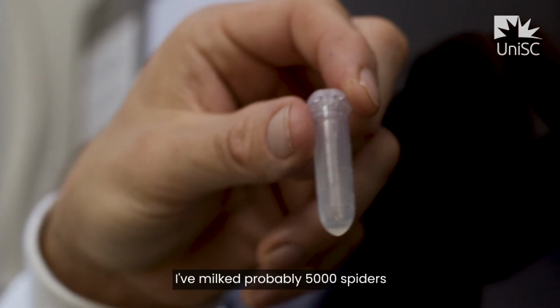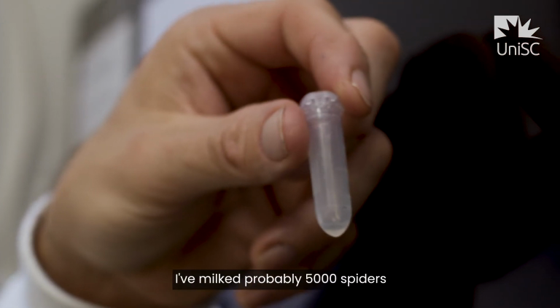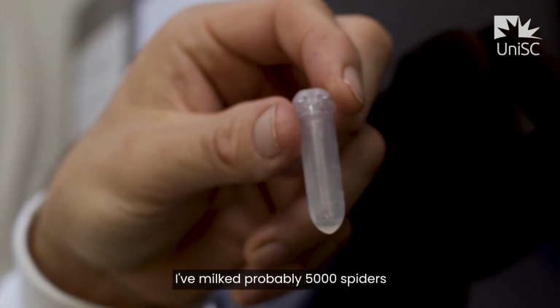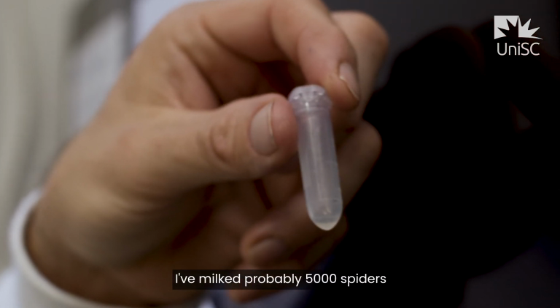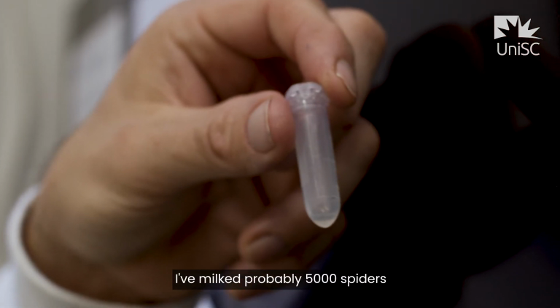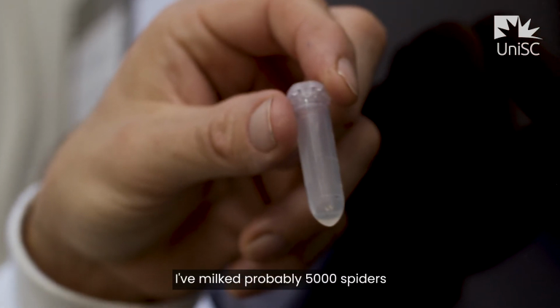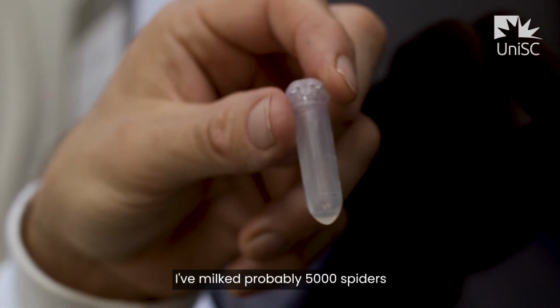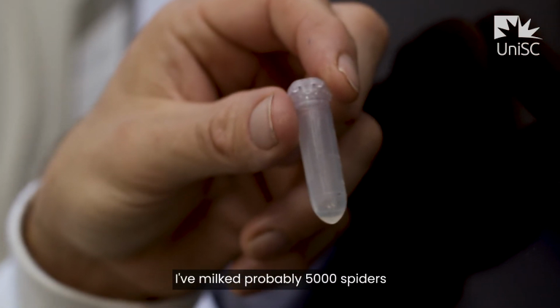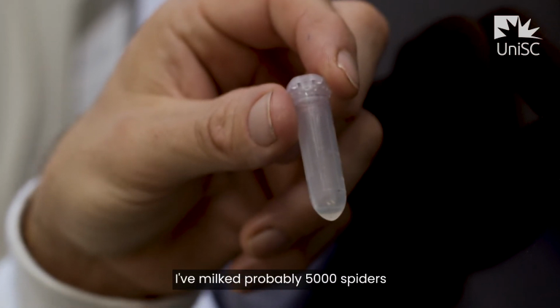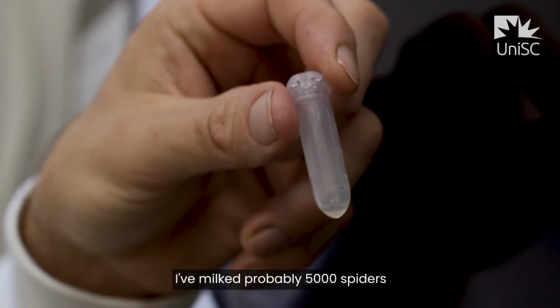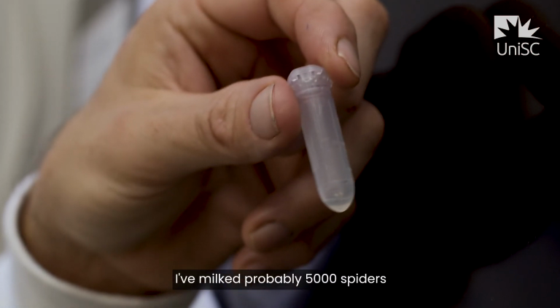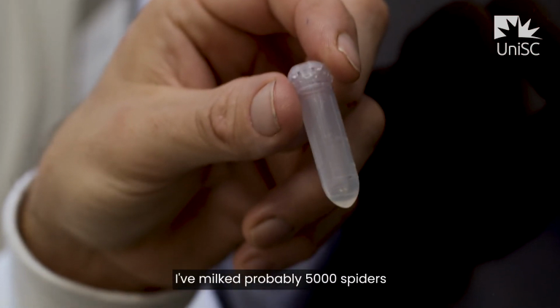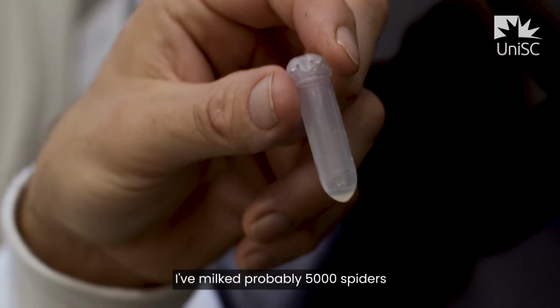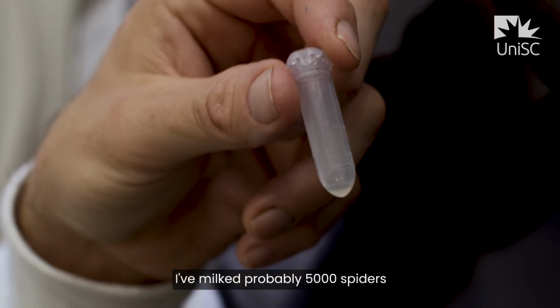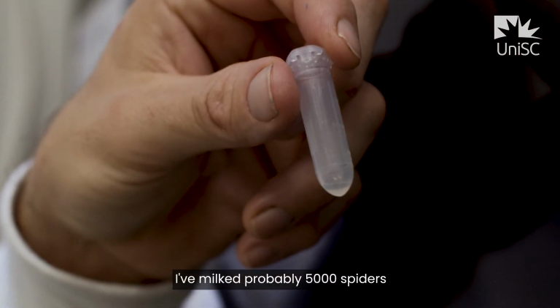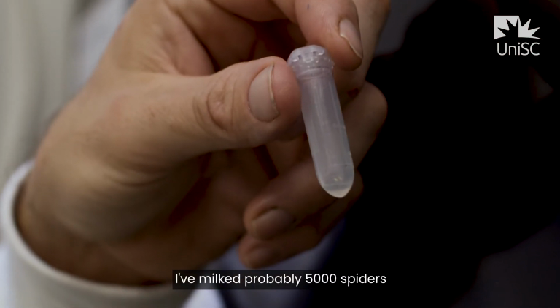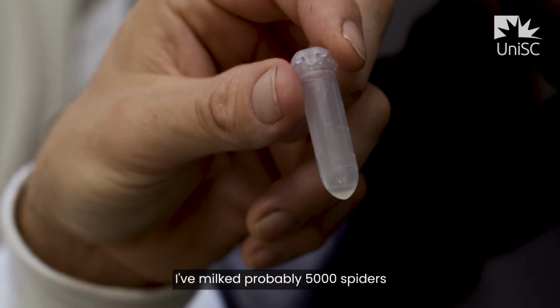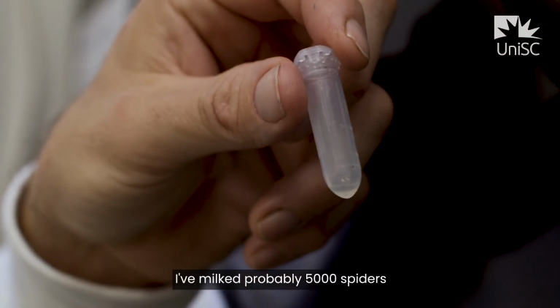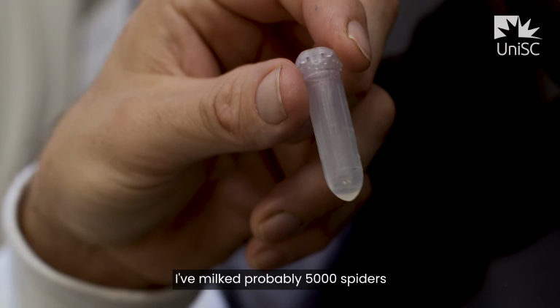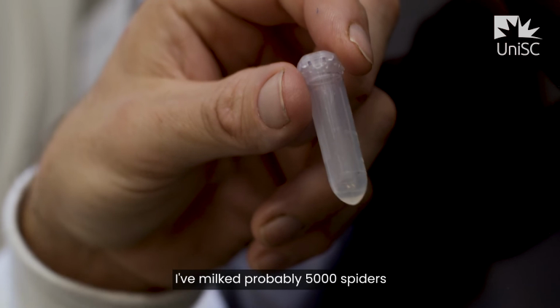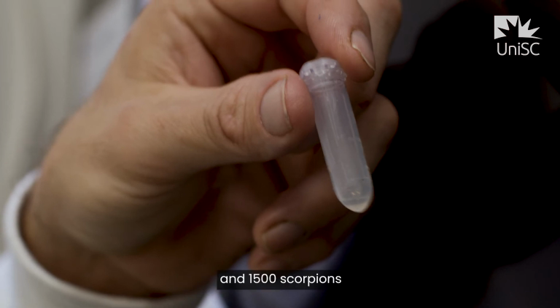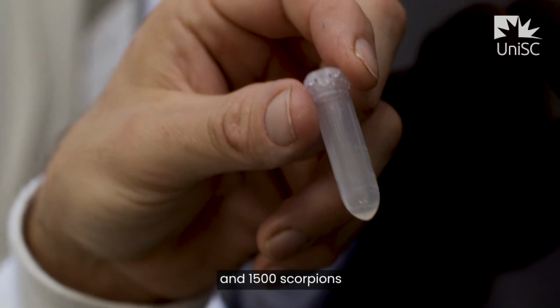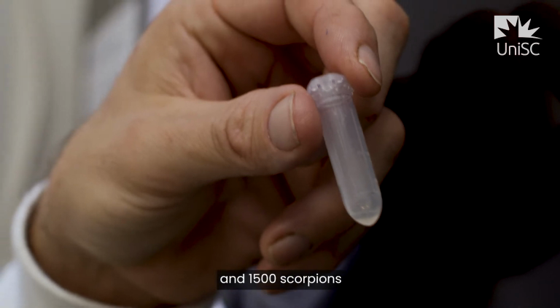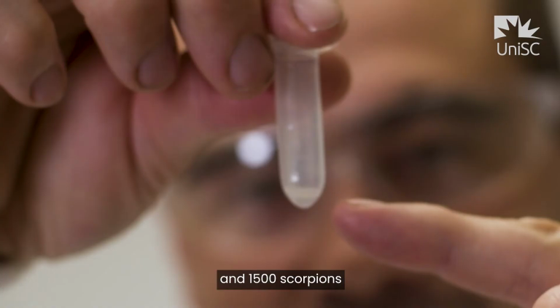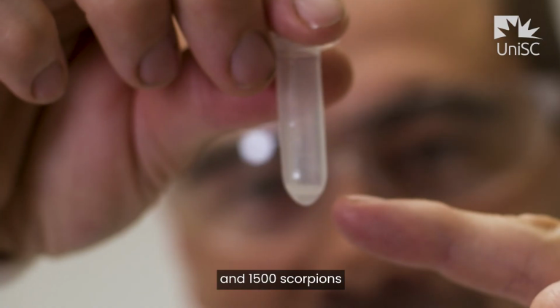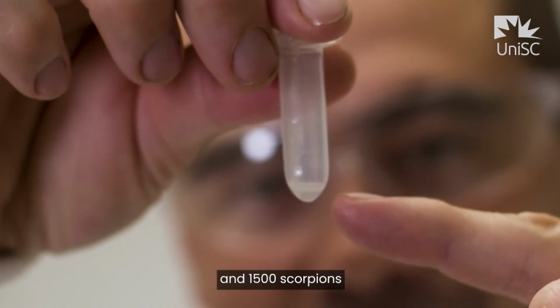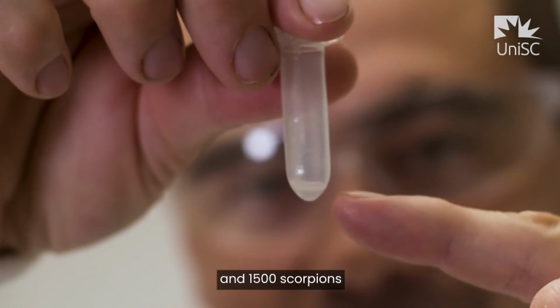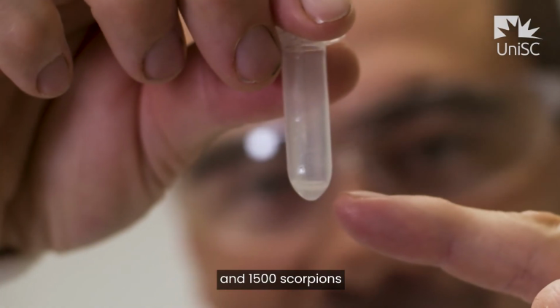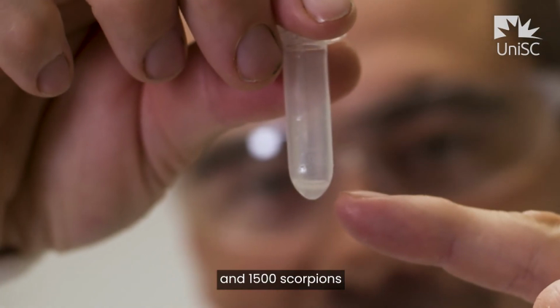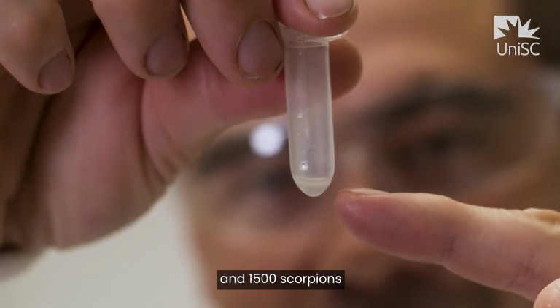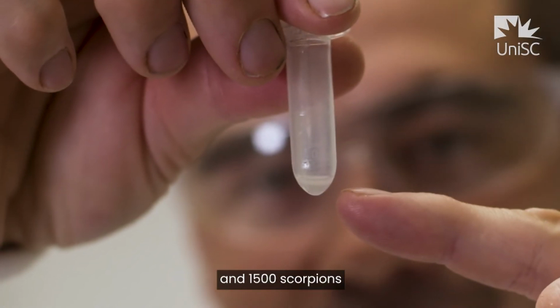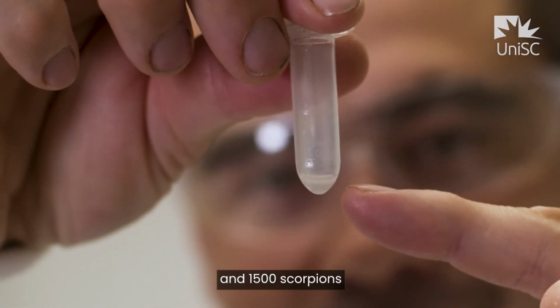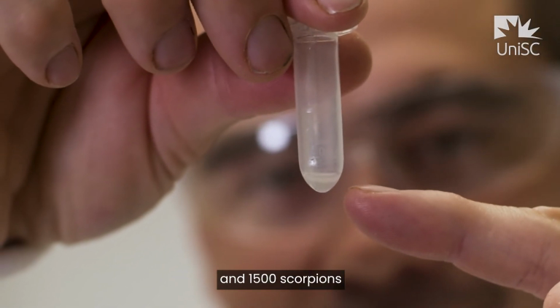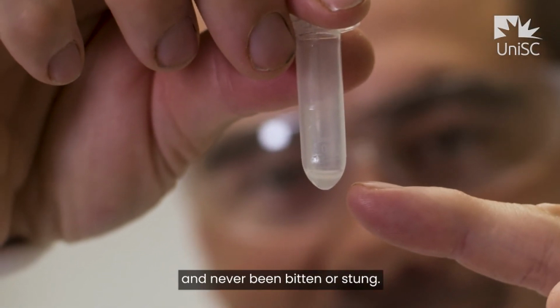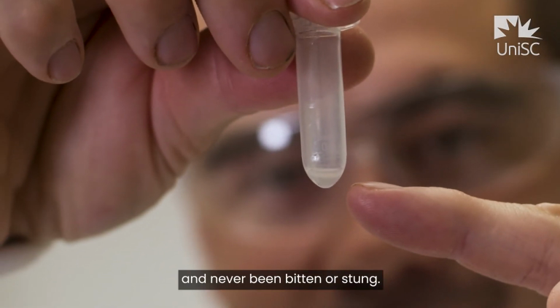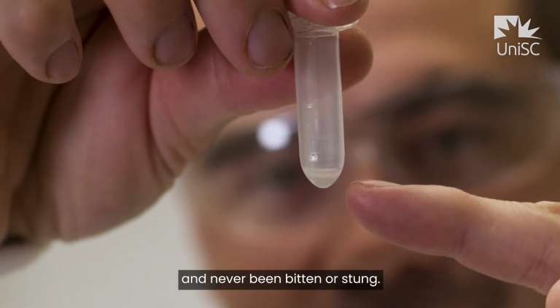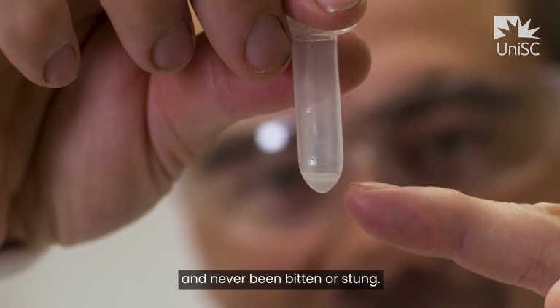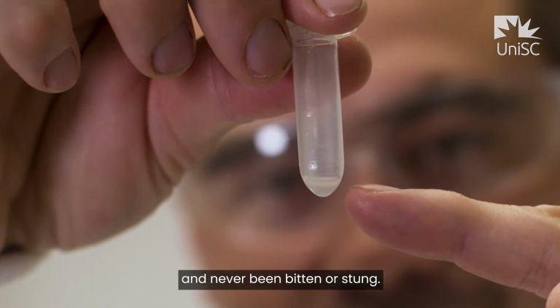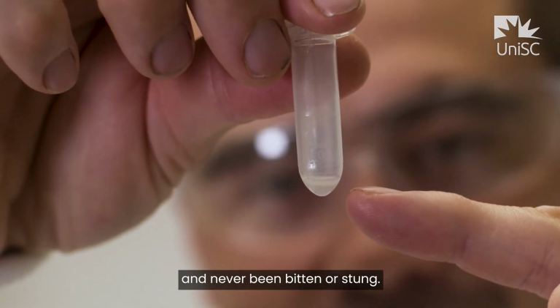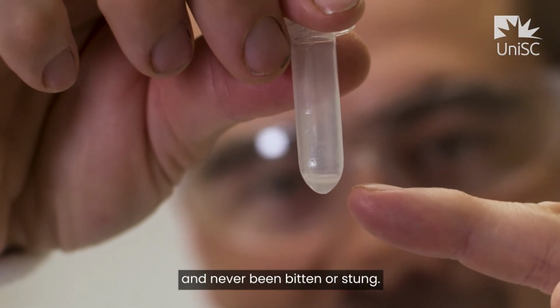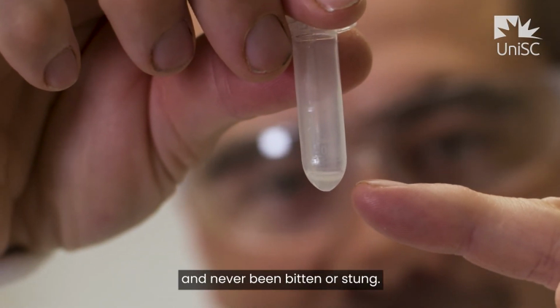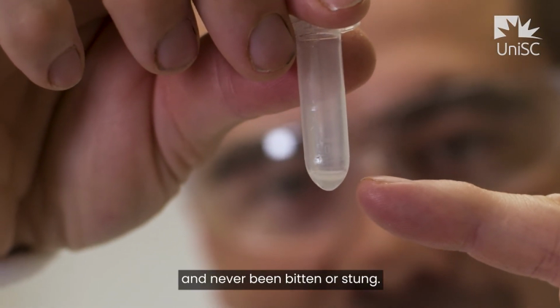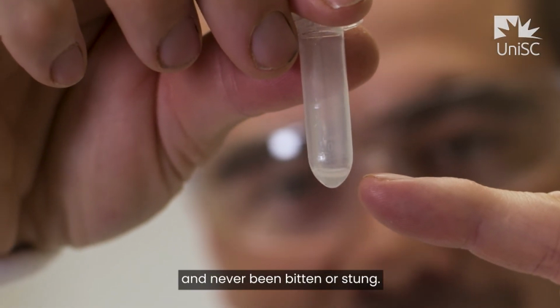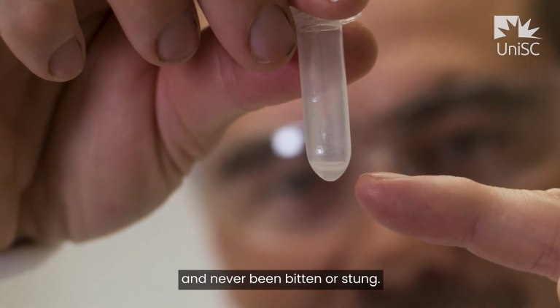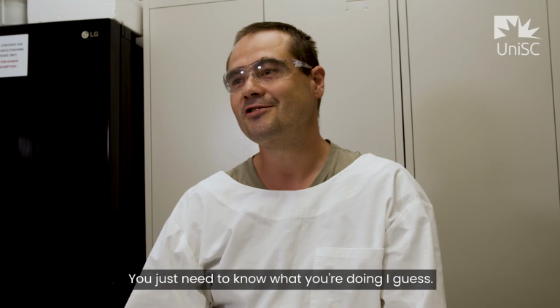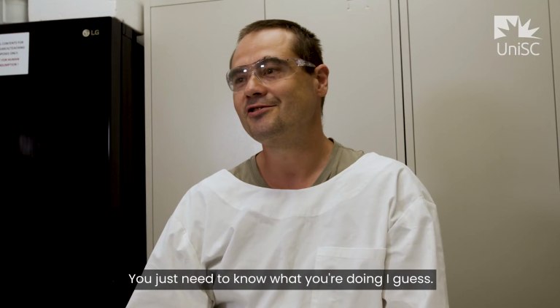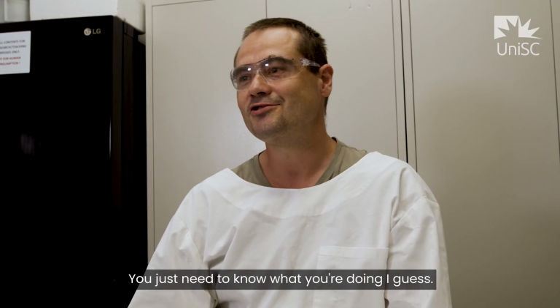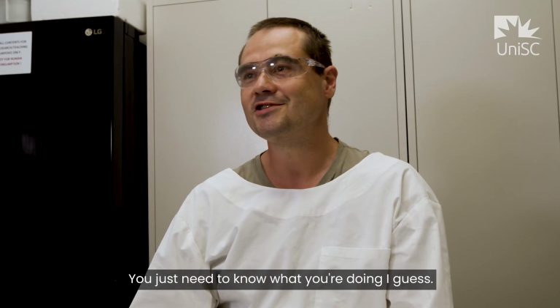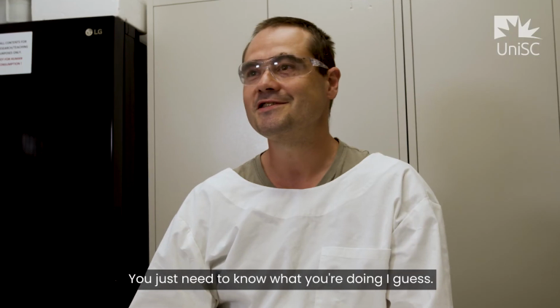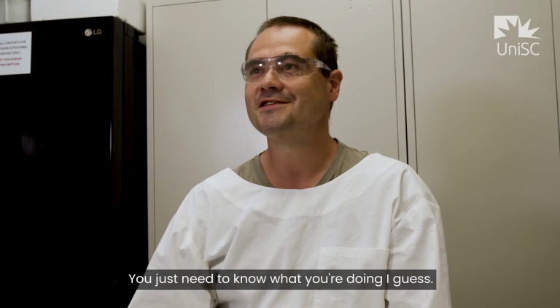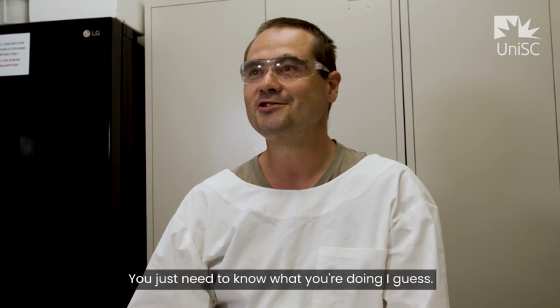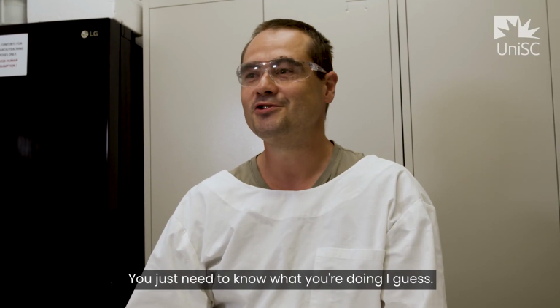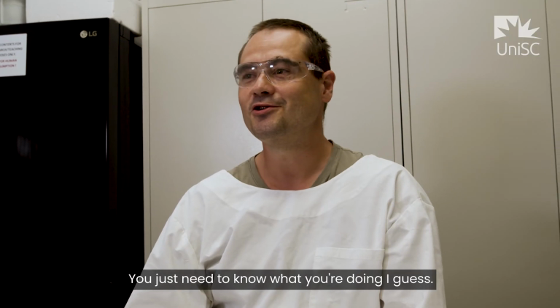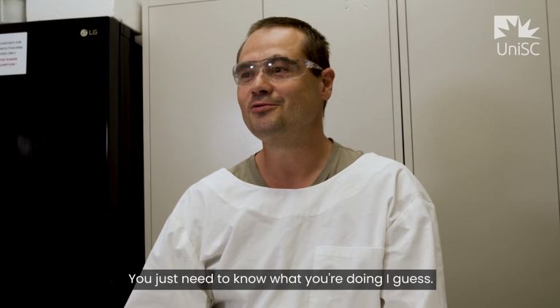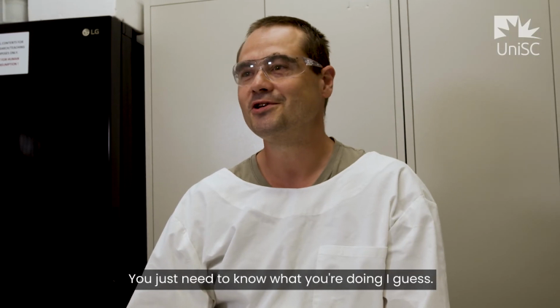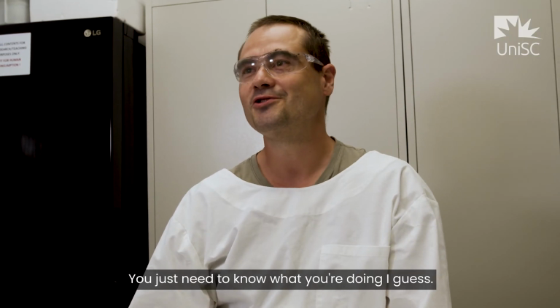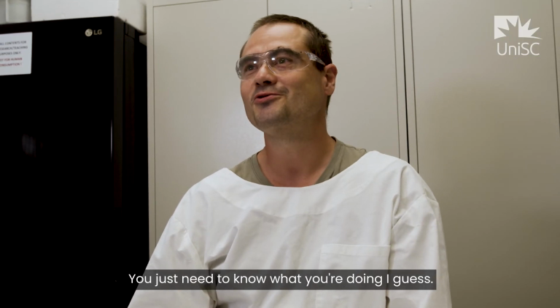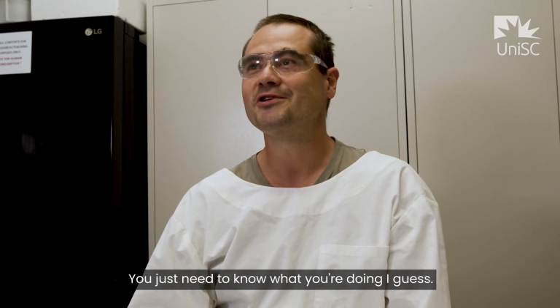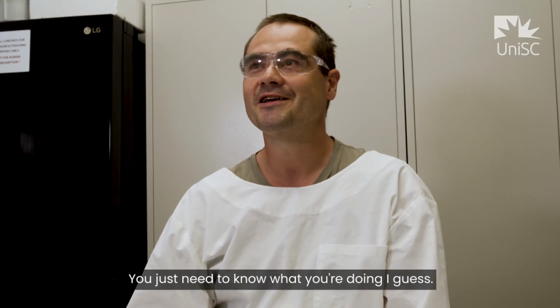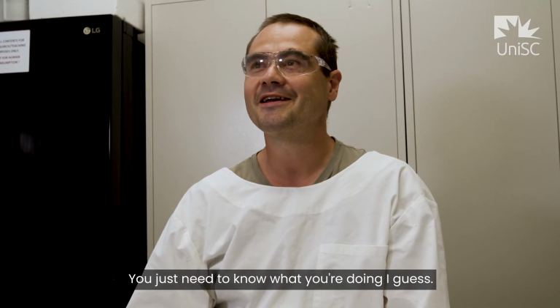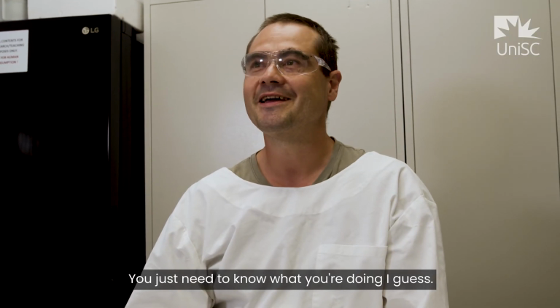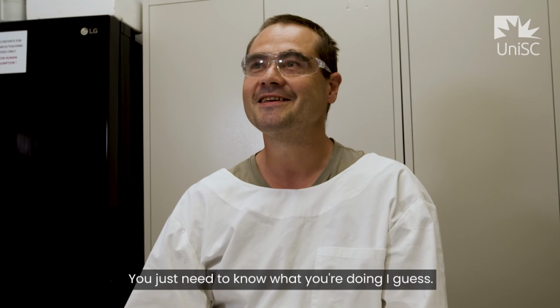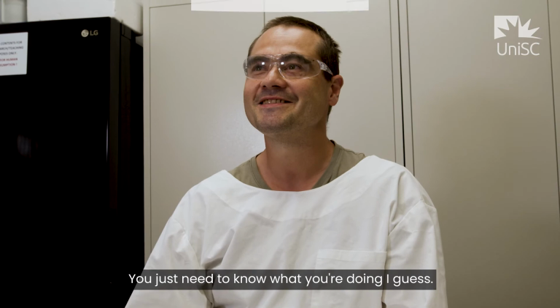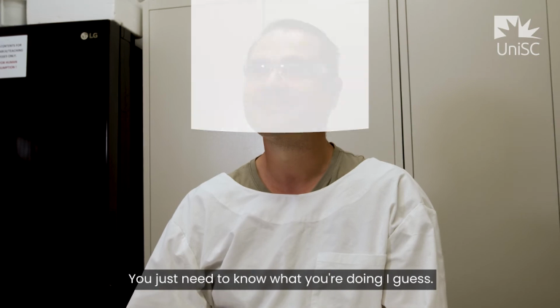I've milked probably 5,000 spiders and 1,500 scorpions and never been bitten or stung. You just need to know what you're doing, I guess.